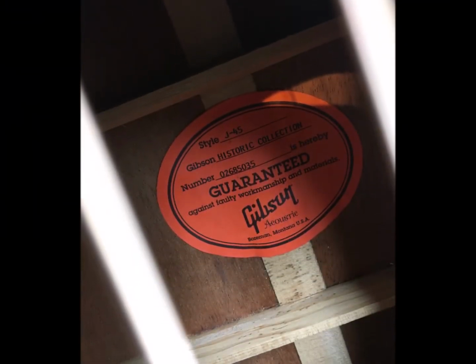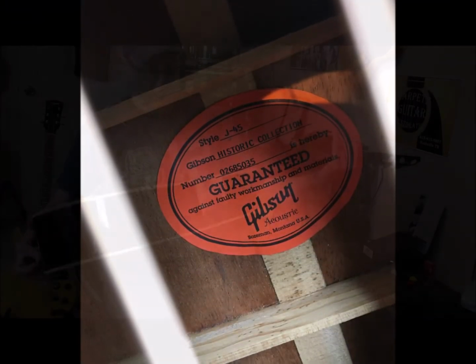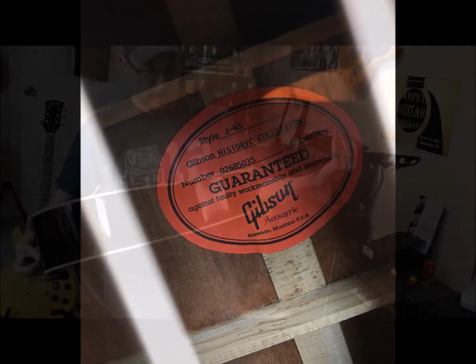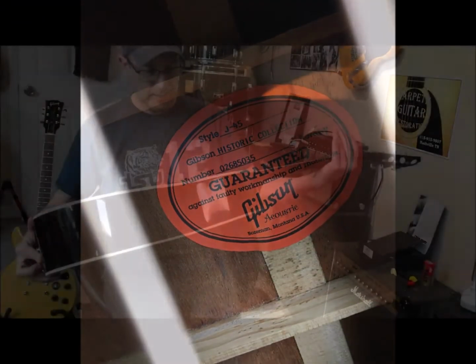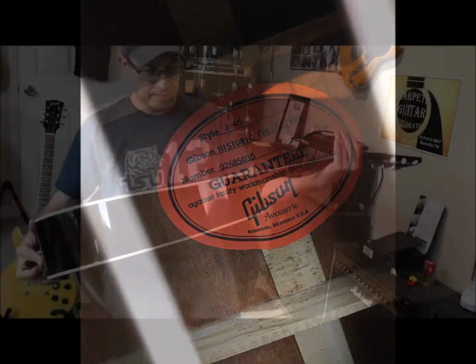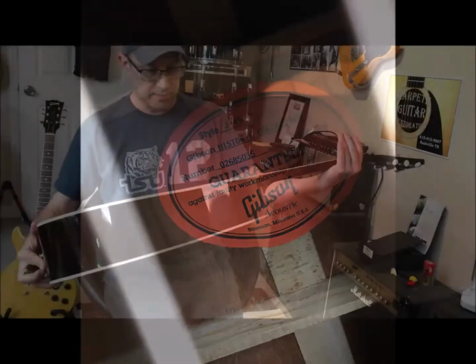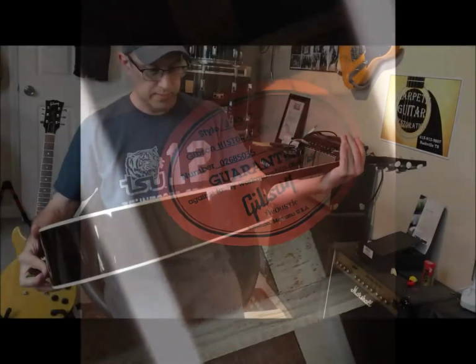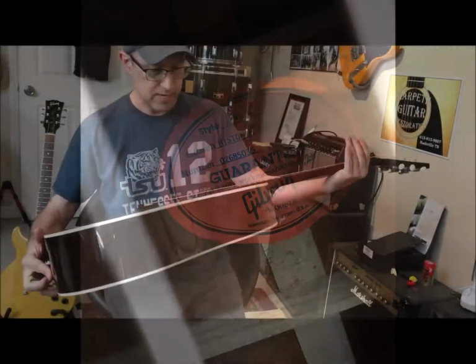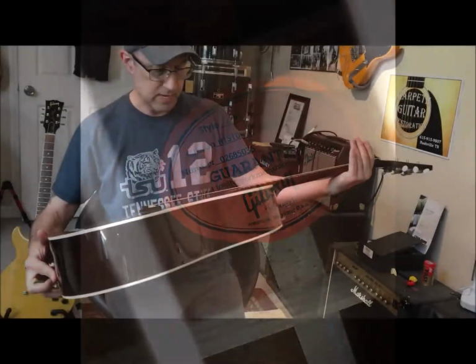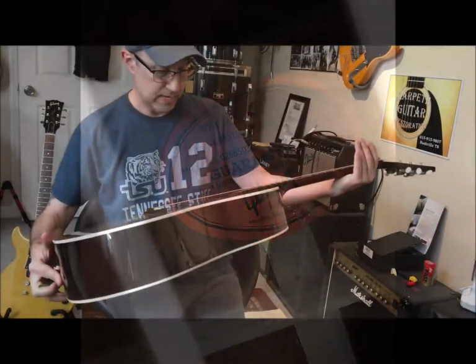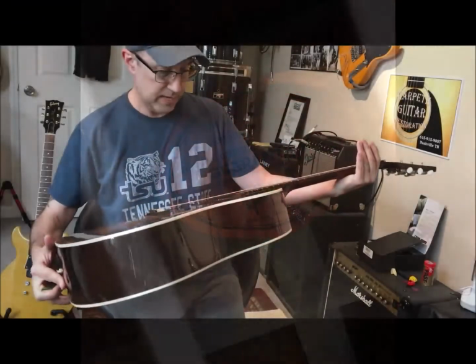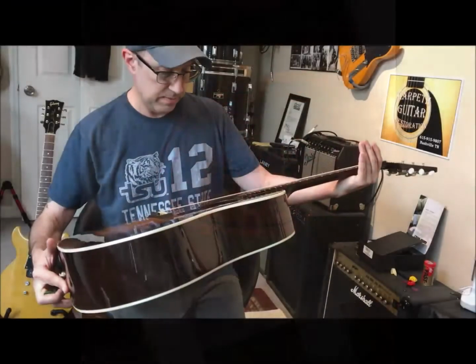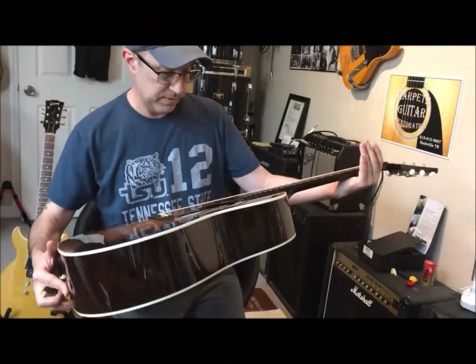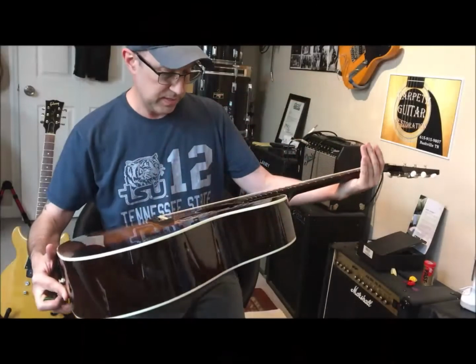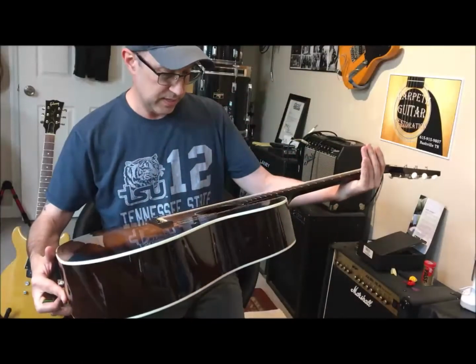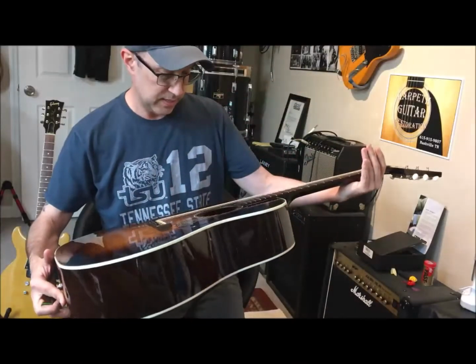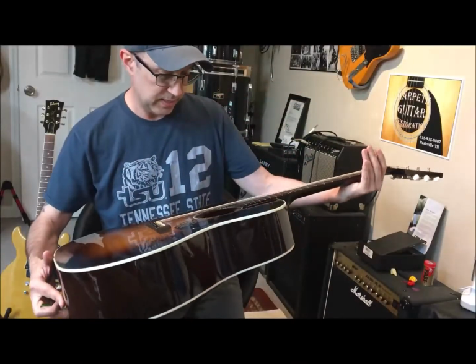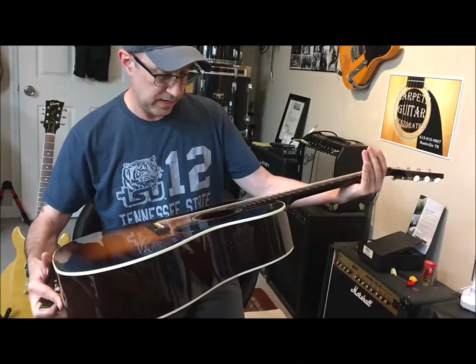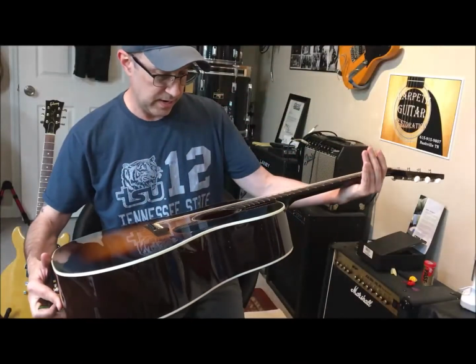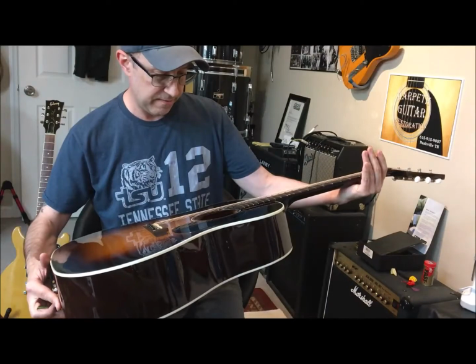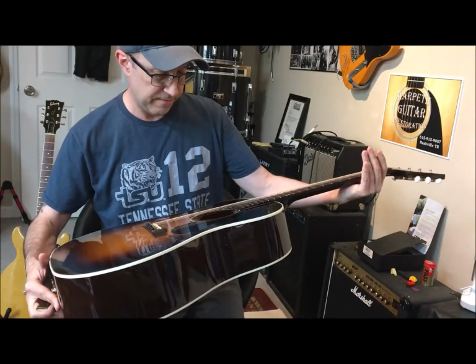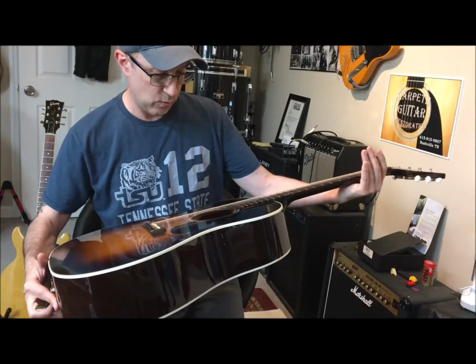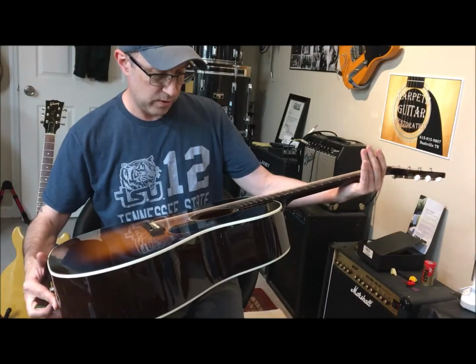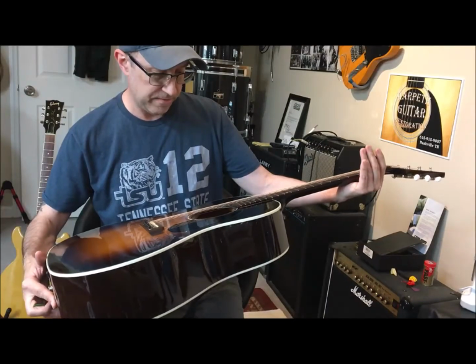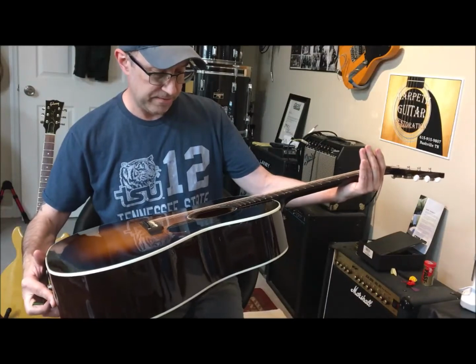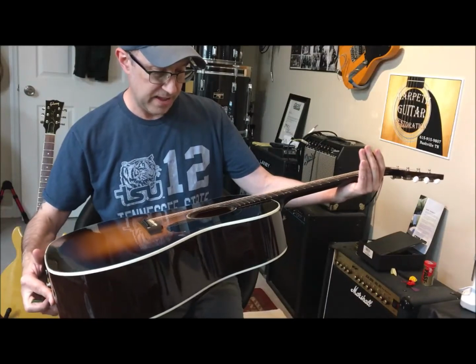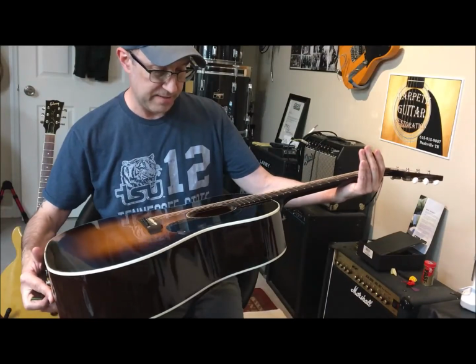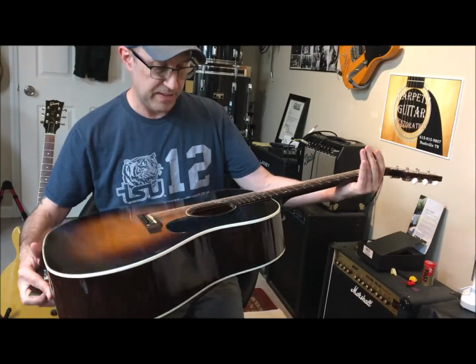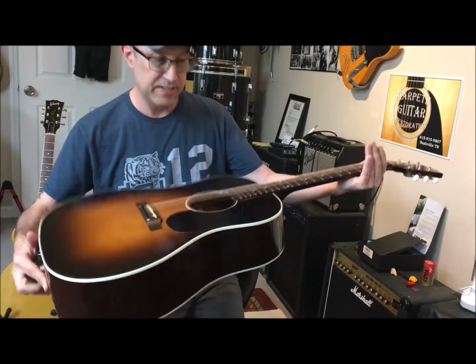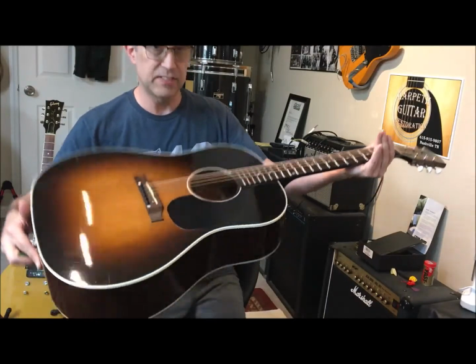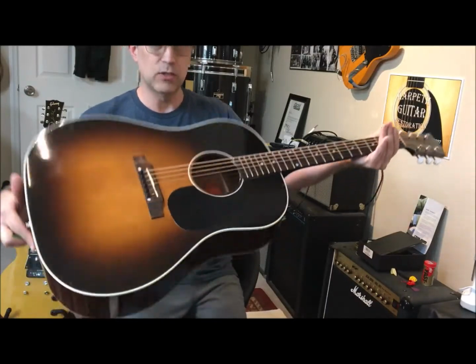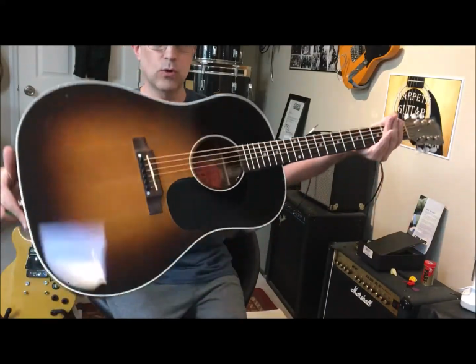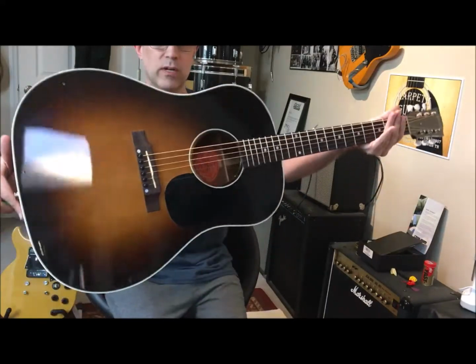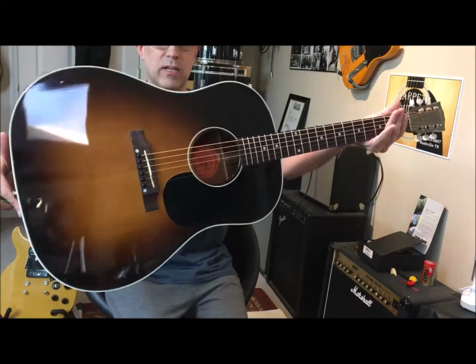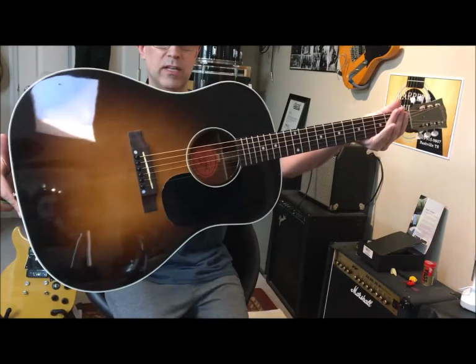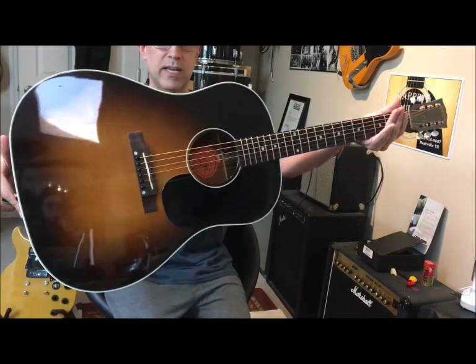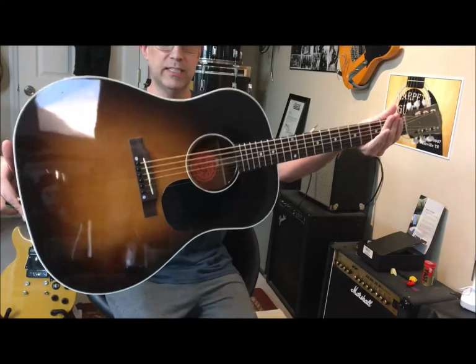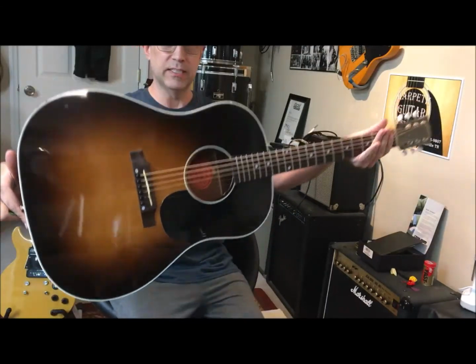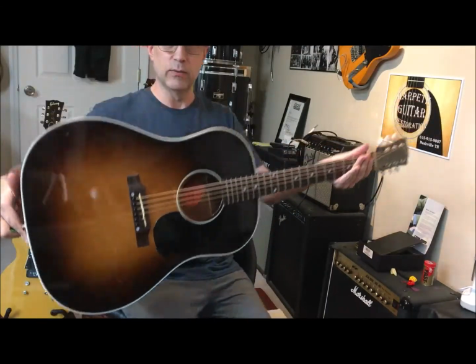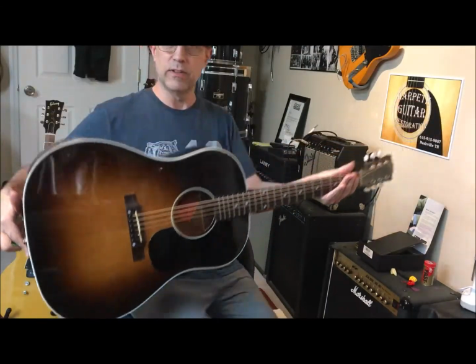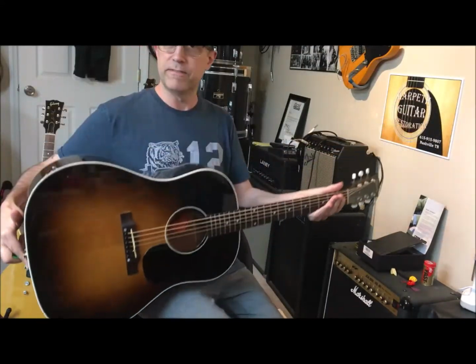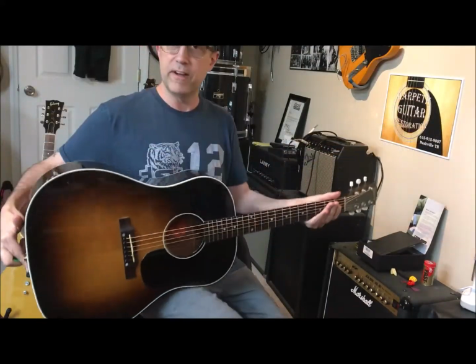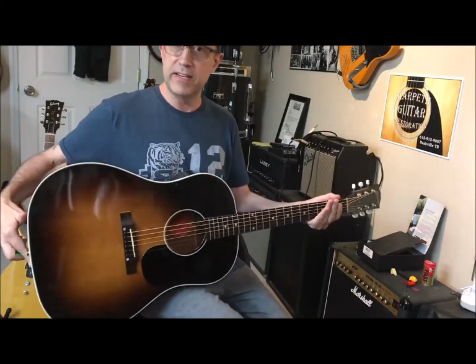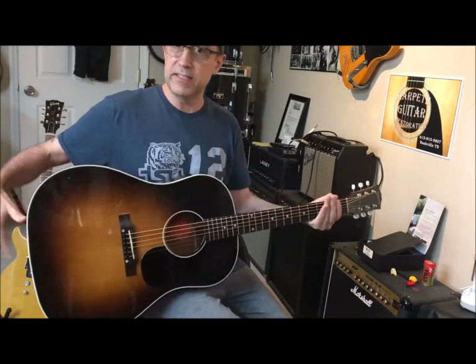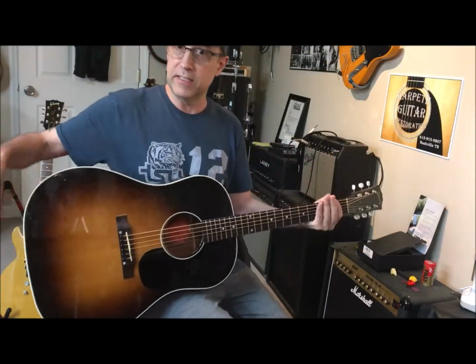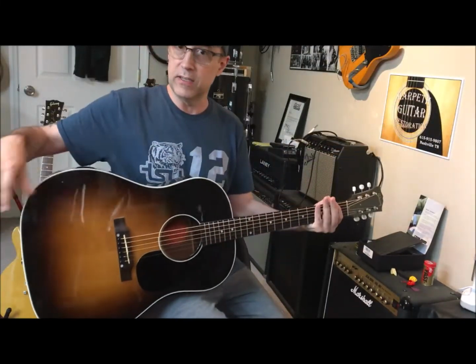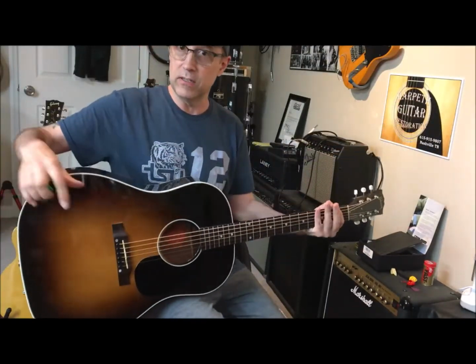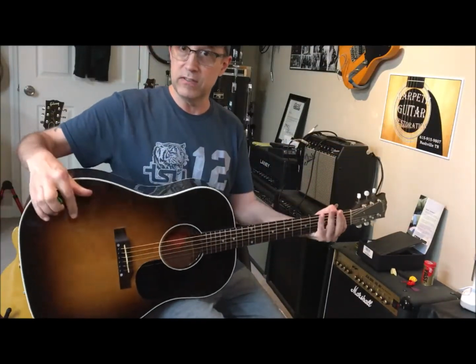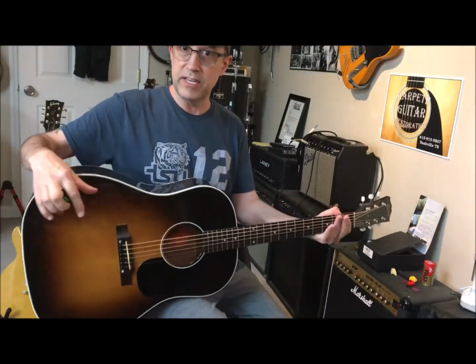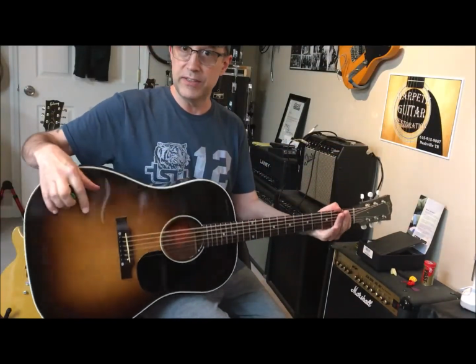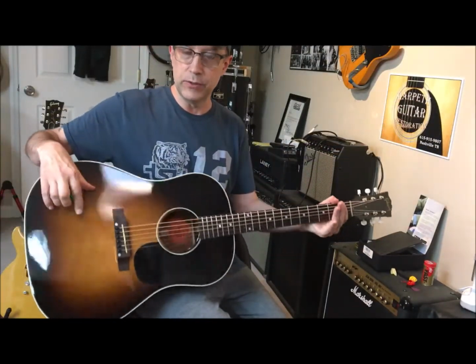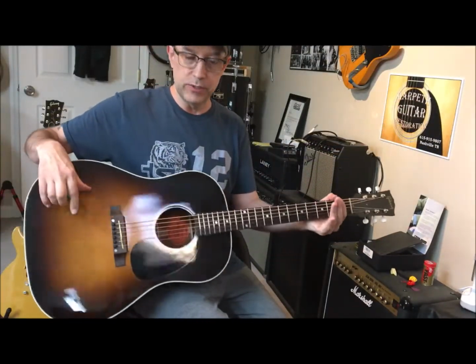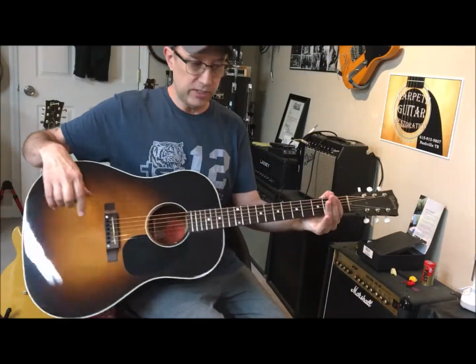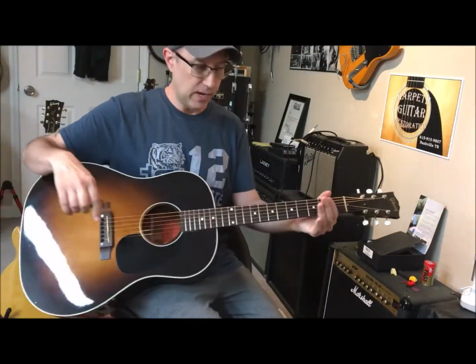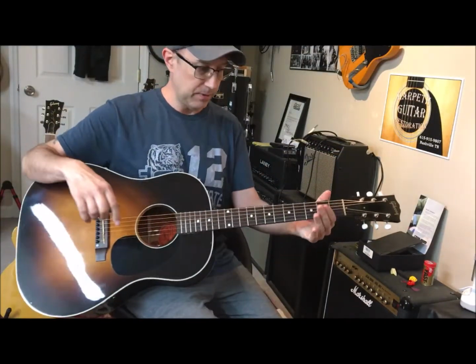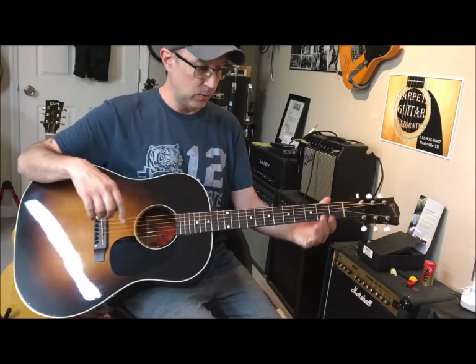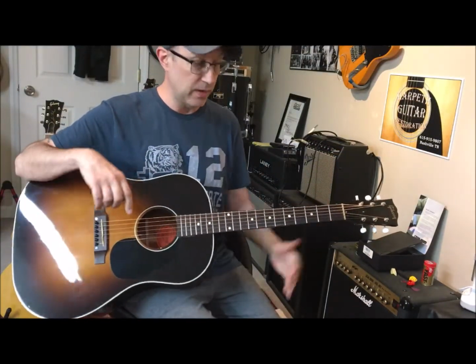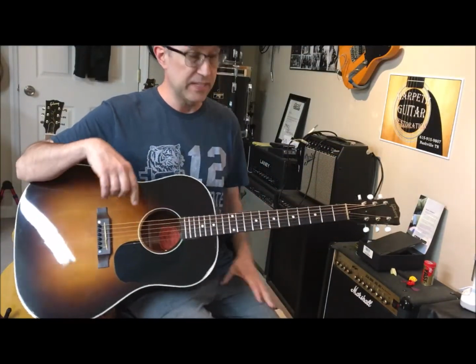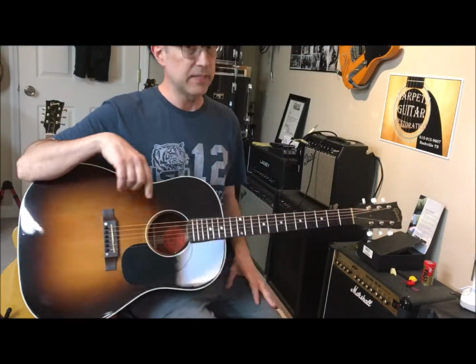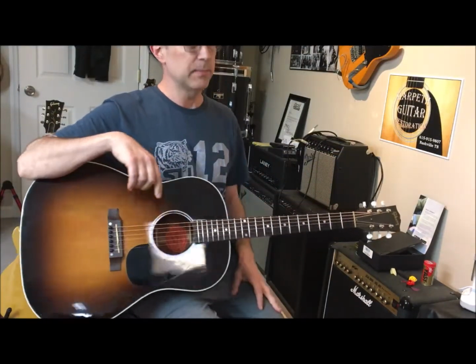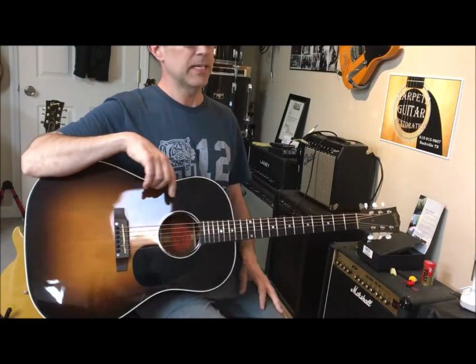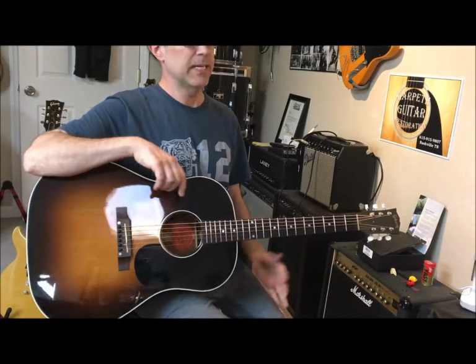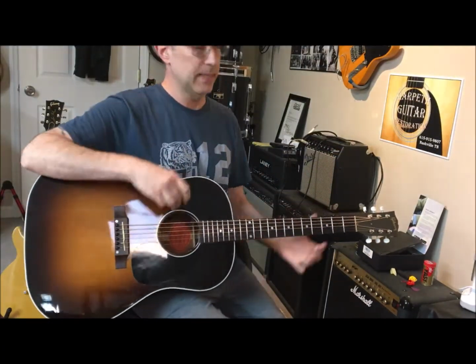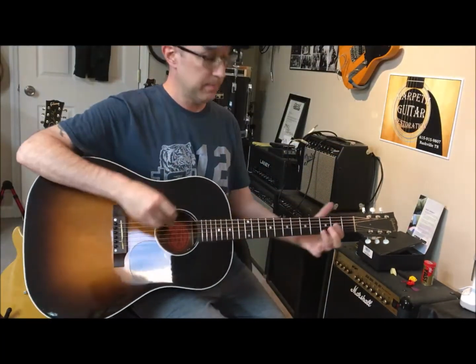It's the Gibson J-45 Historic Collection, one of the finest guitars I've had through the shop in quite some time.